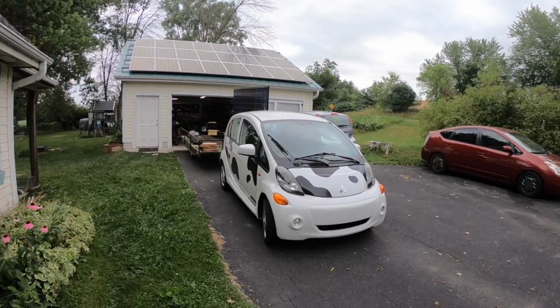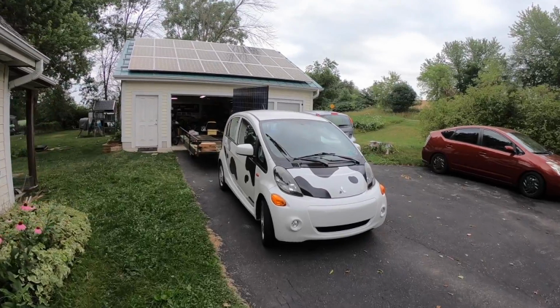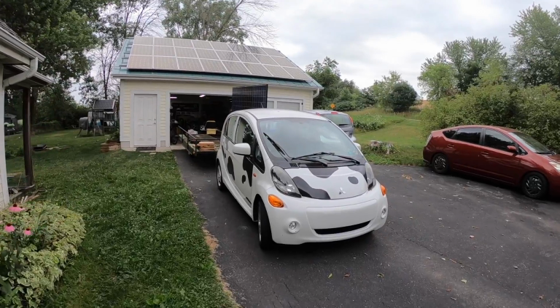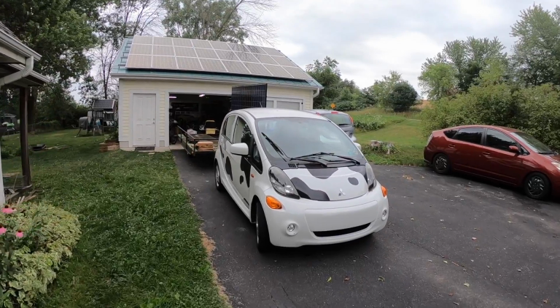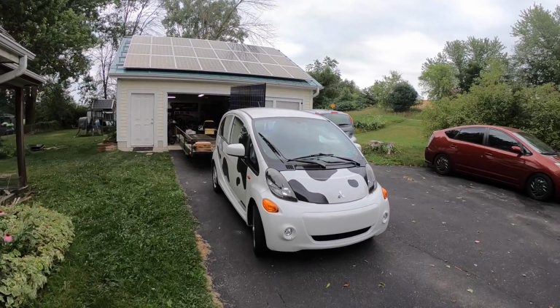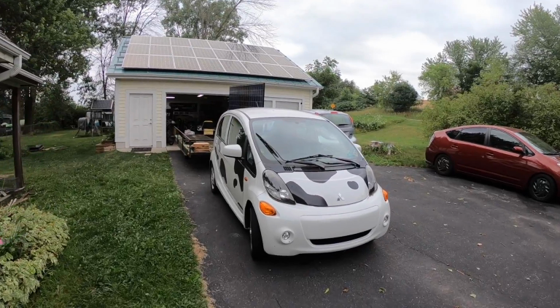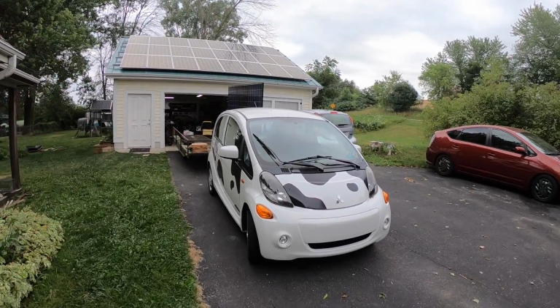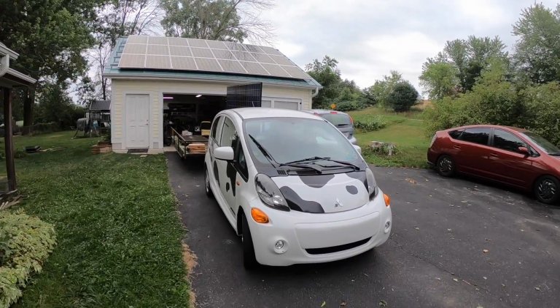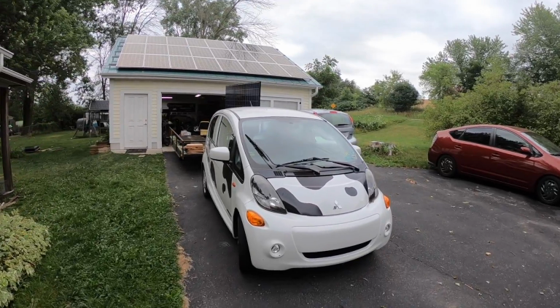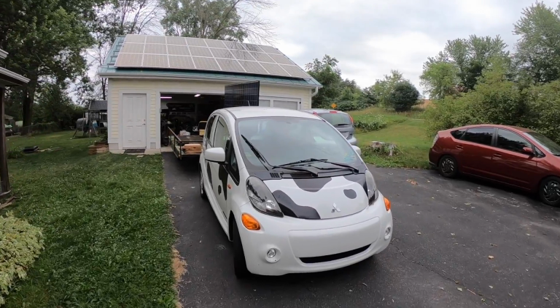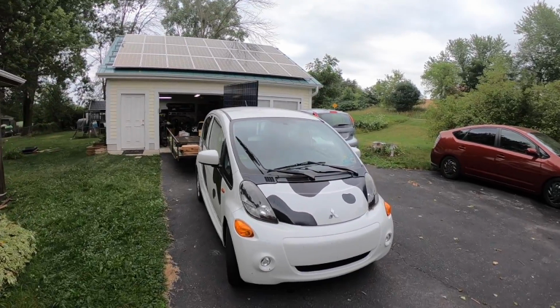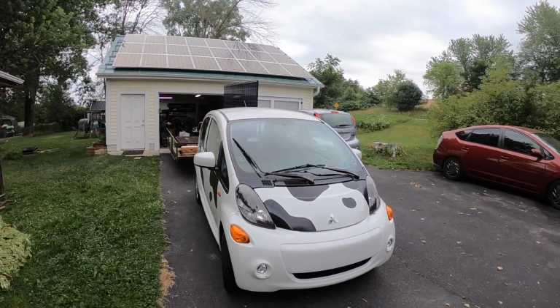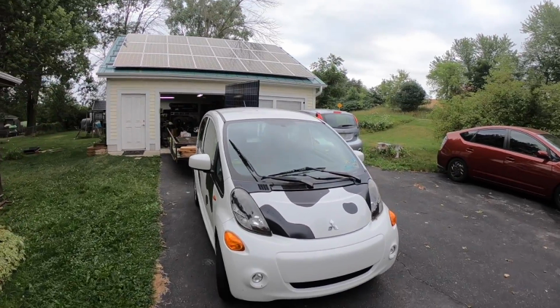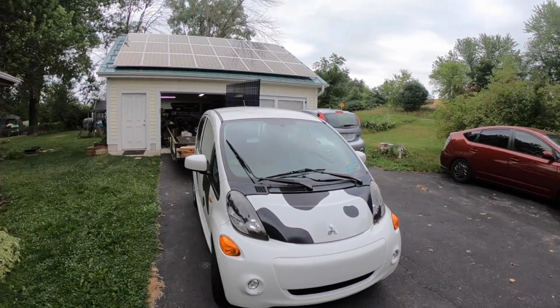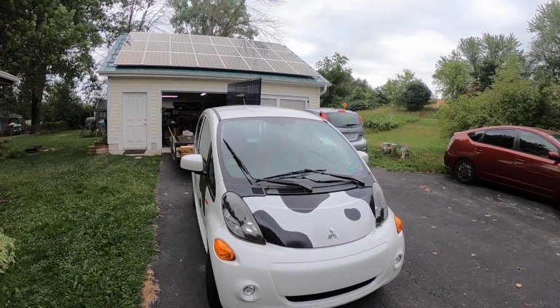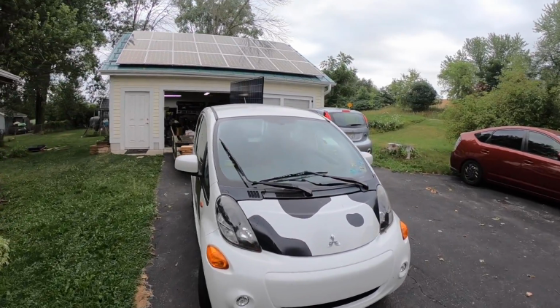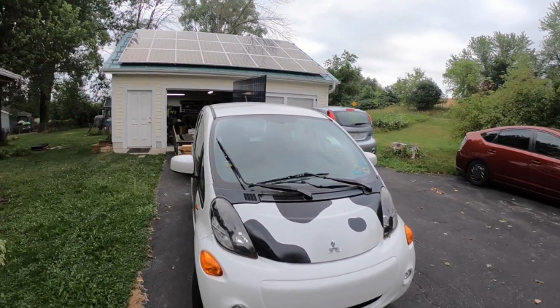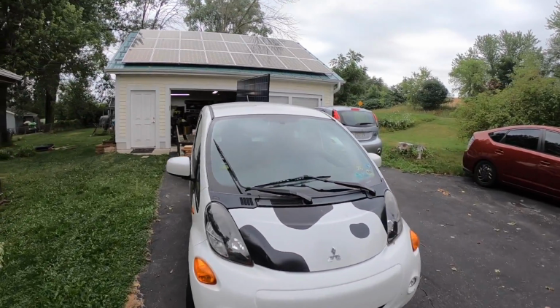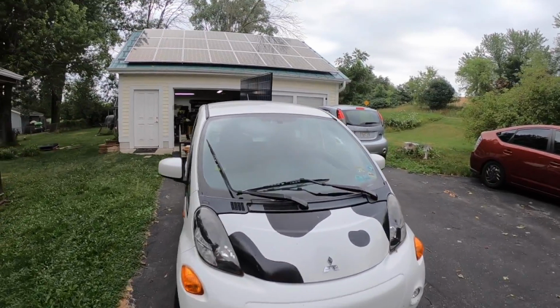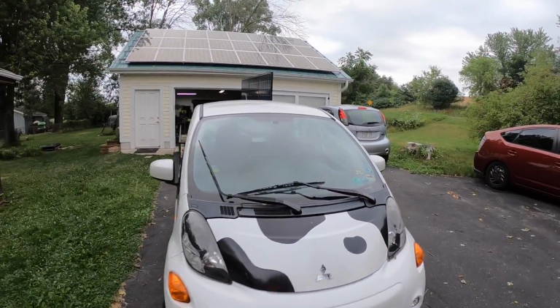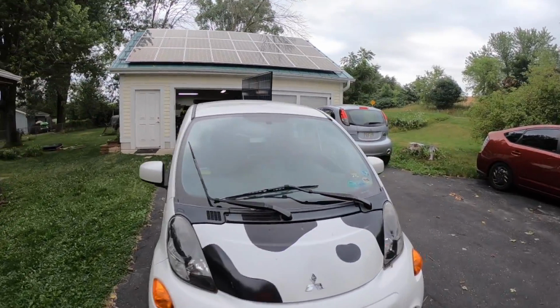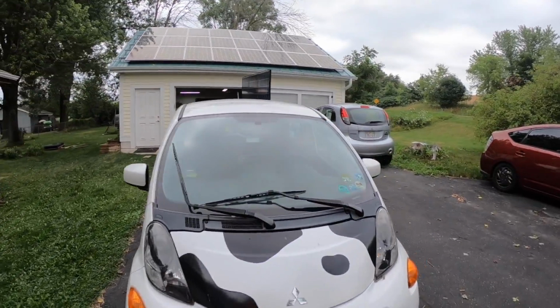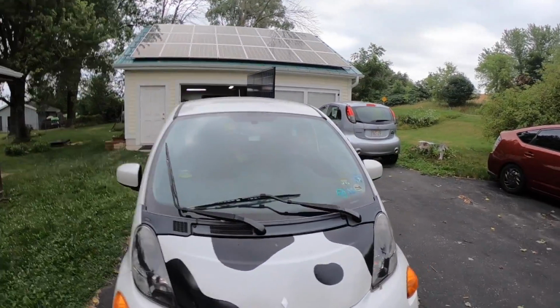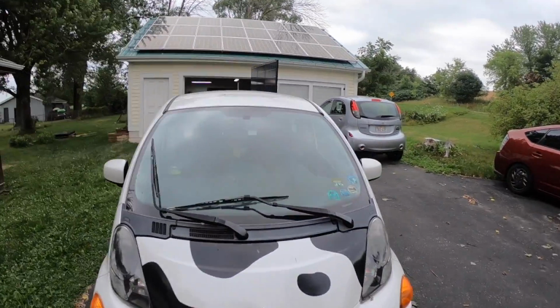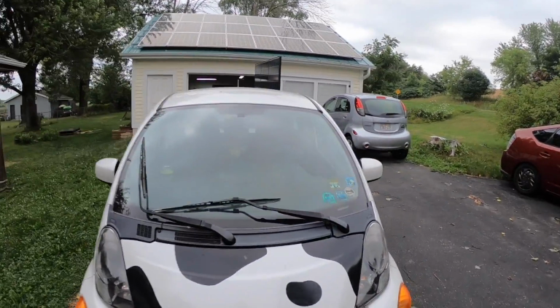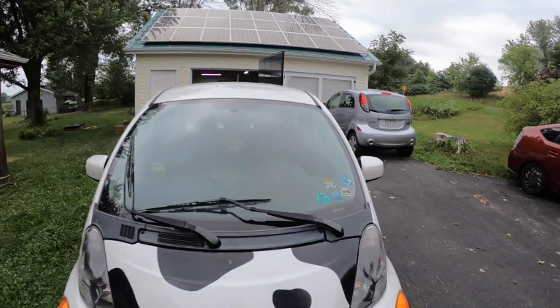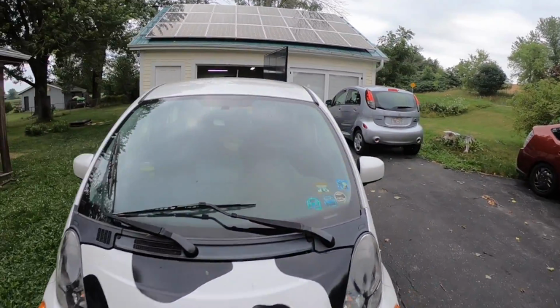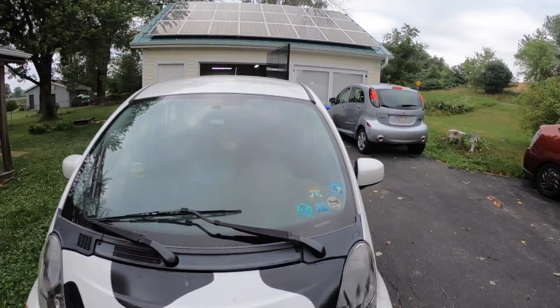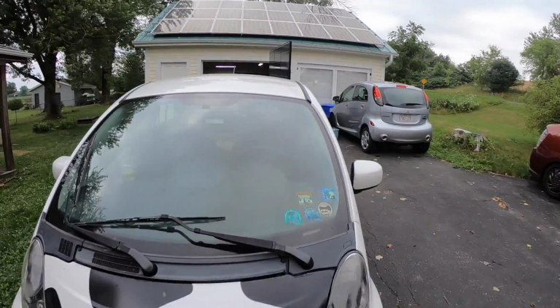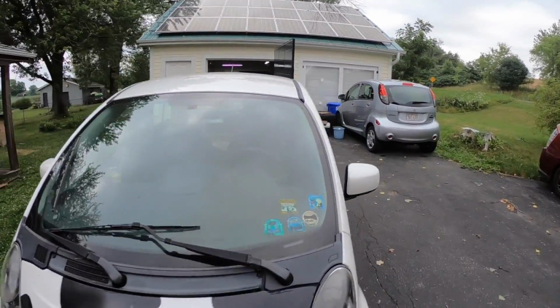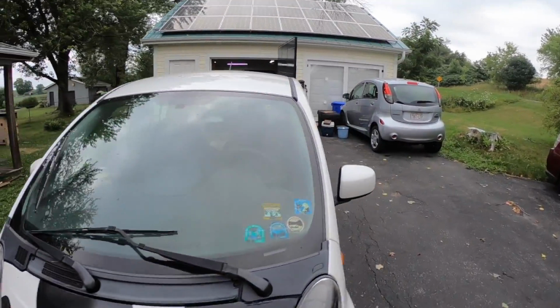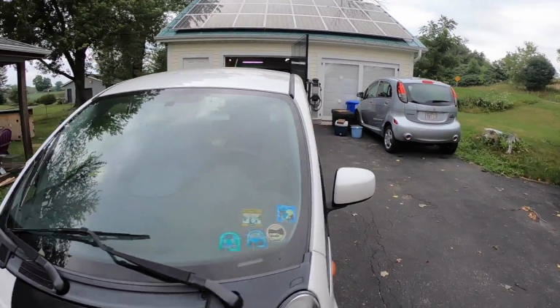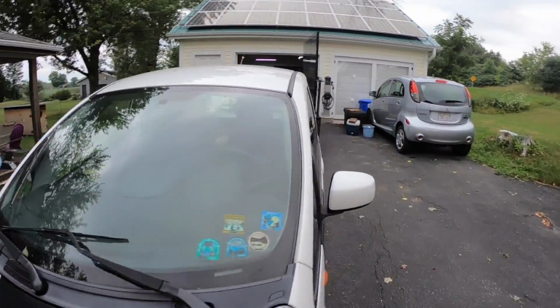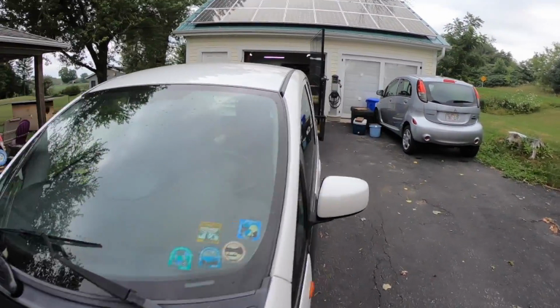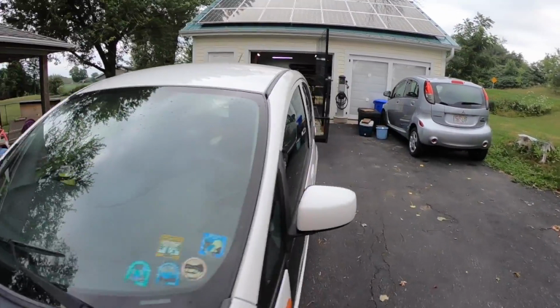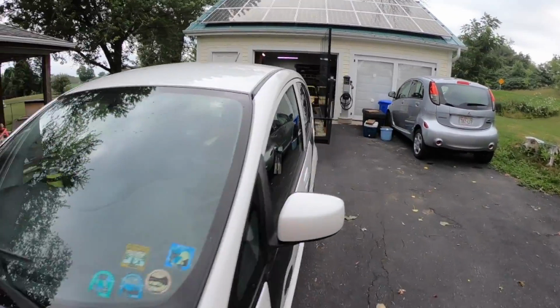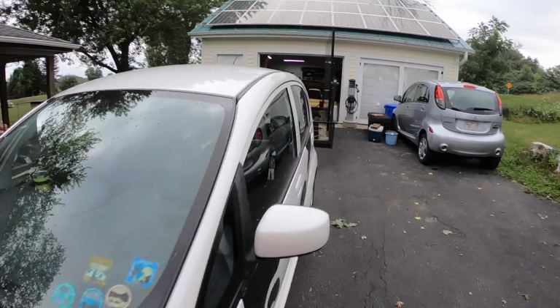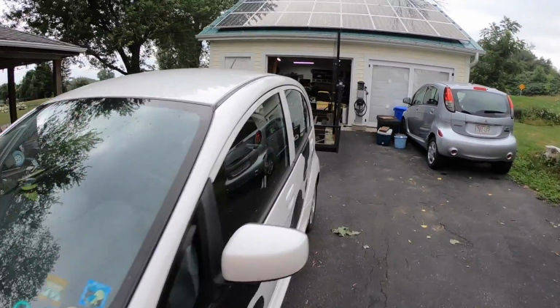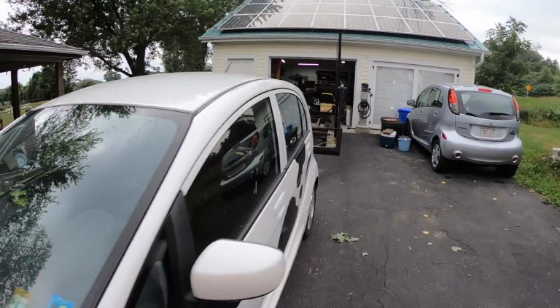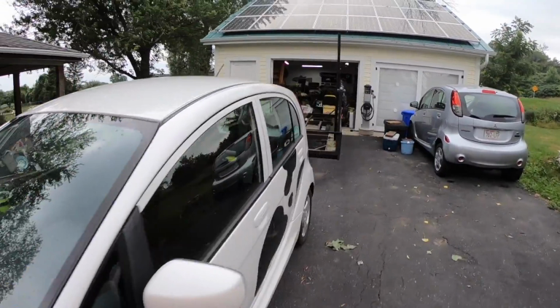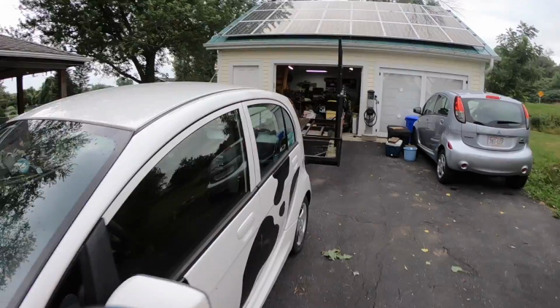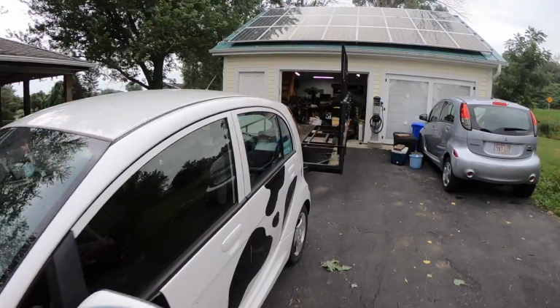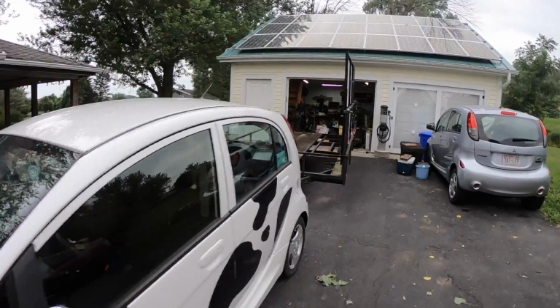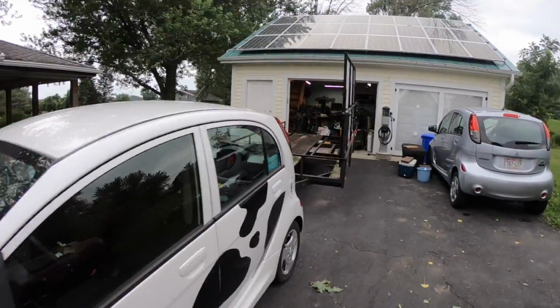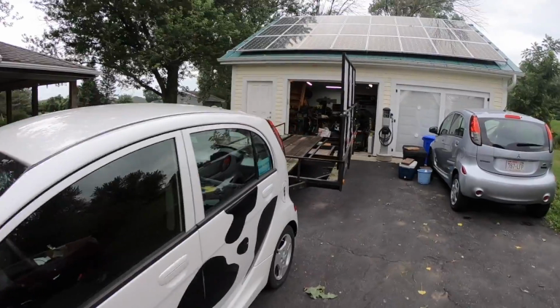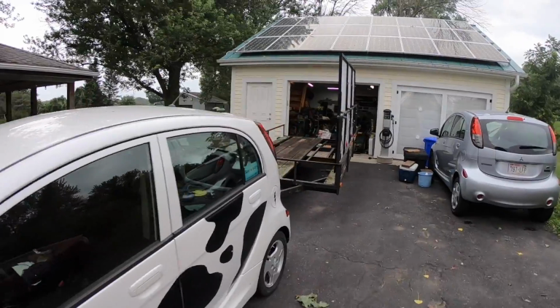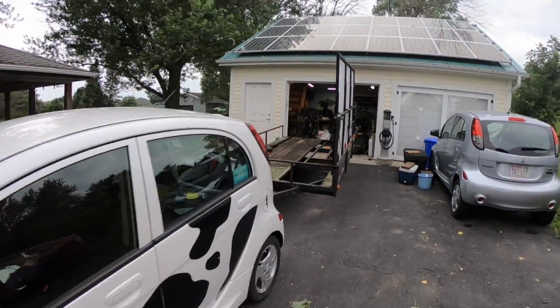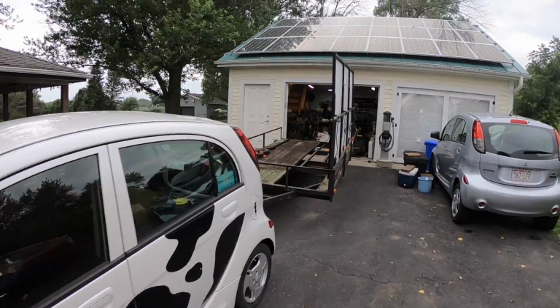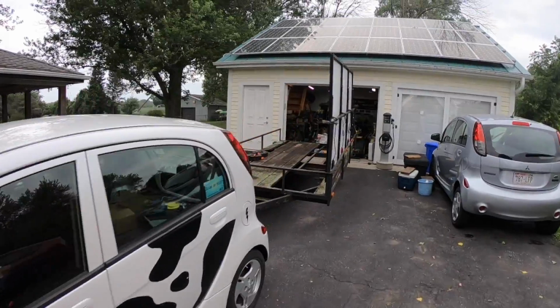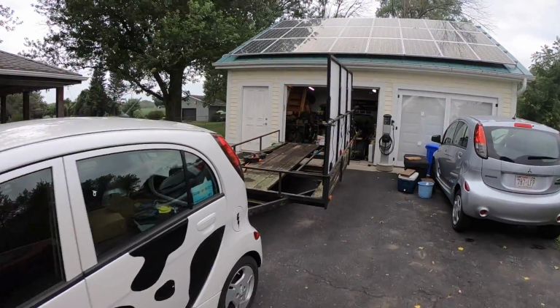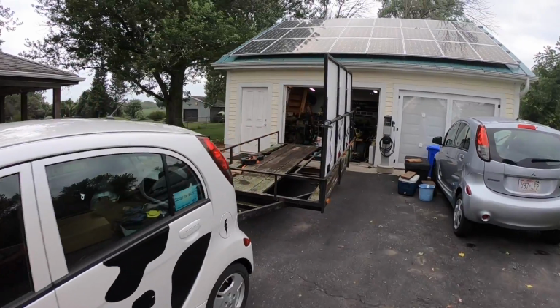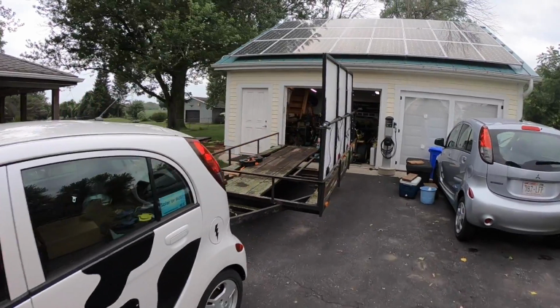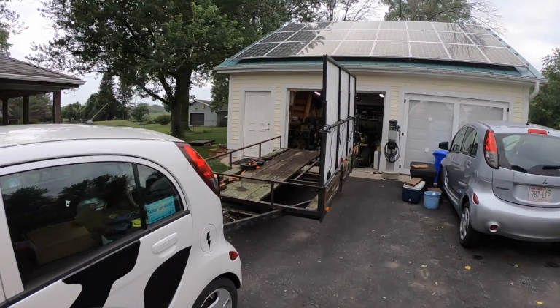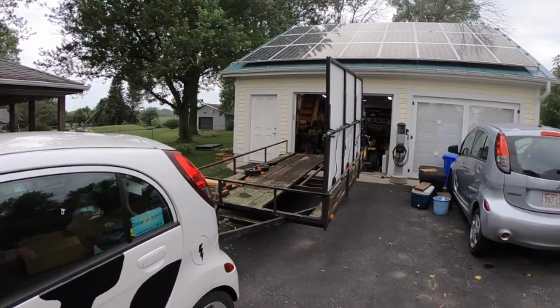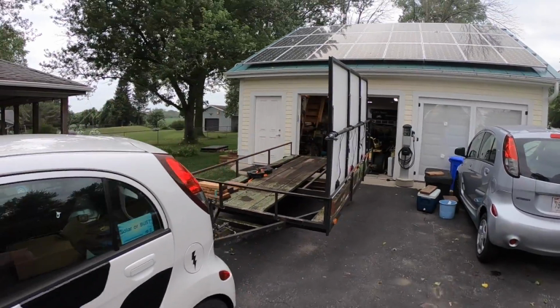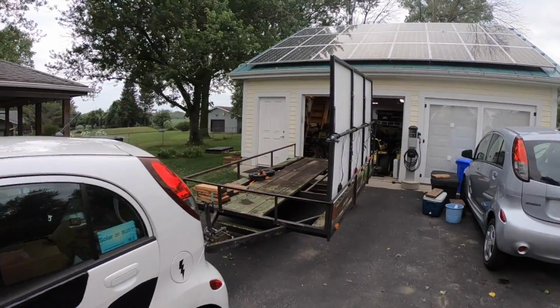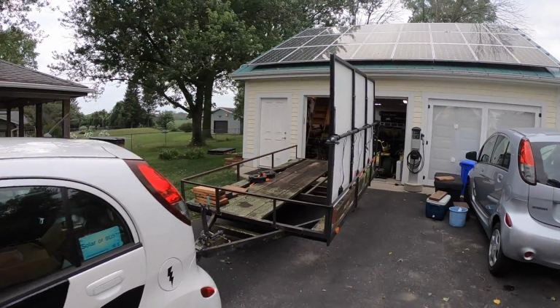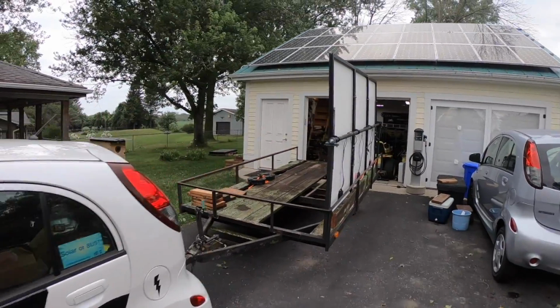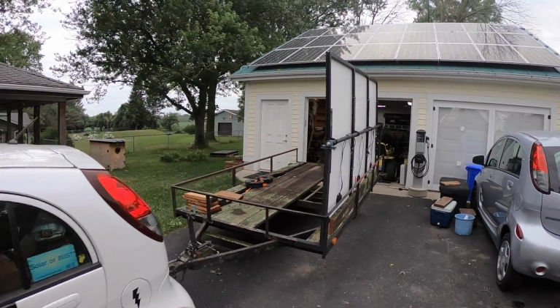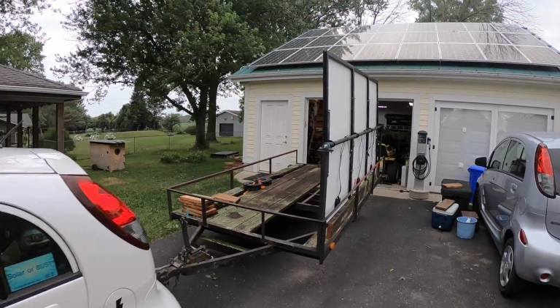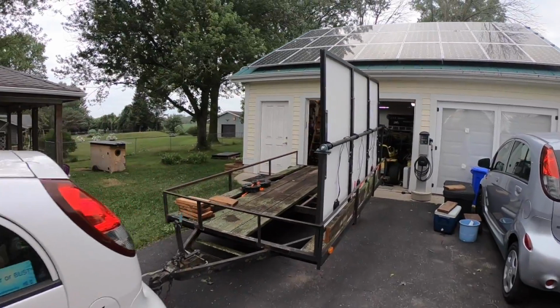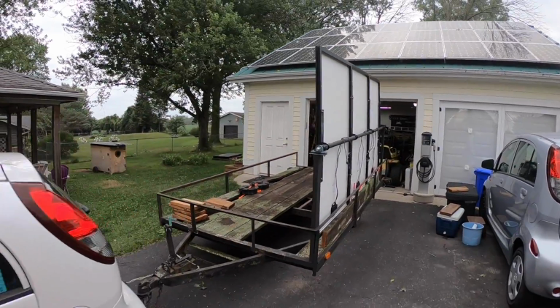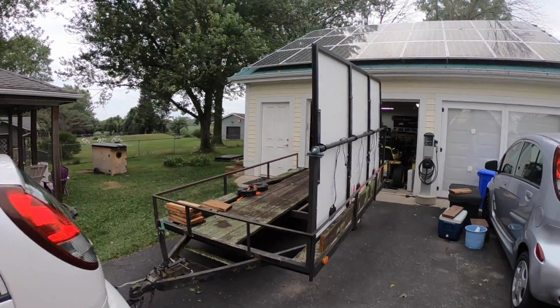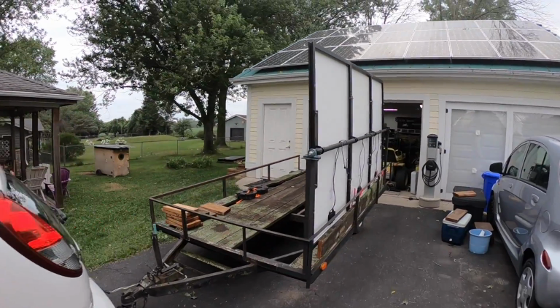Hey everybody, it's Ben here, and today we're doing something a little different. We're going to take this car and do a little bit of towing with it.